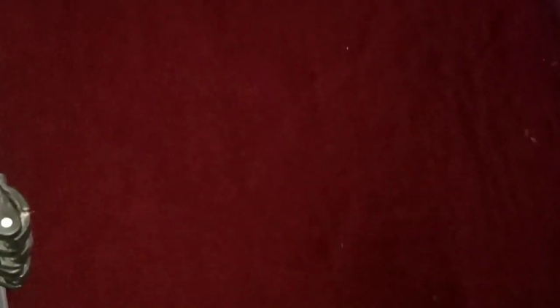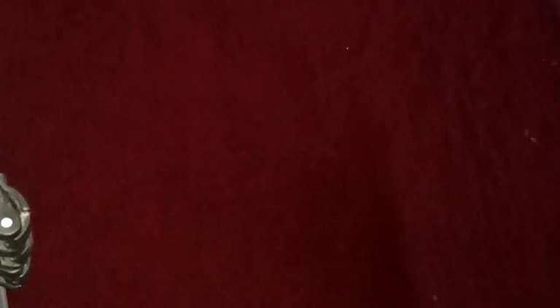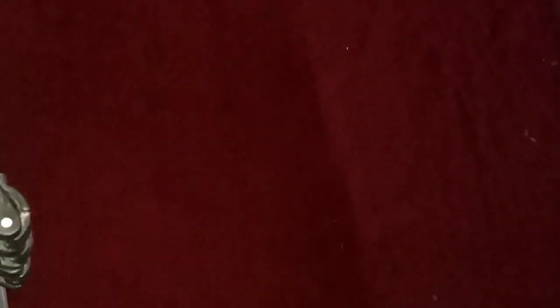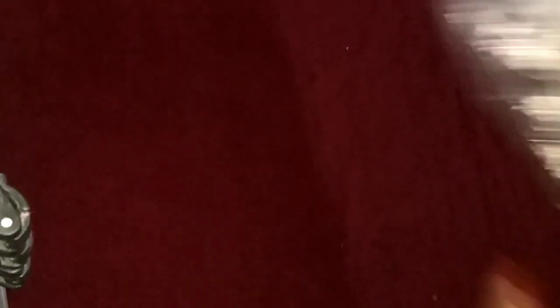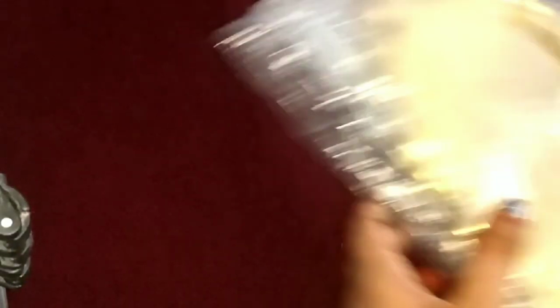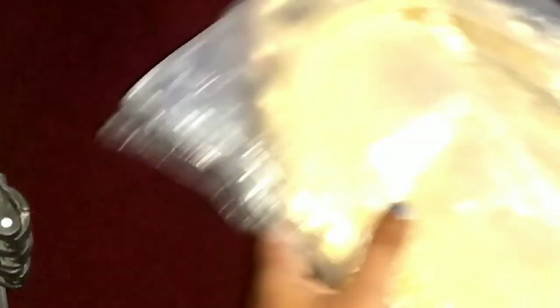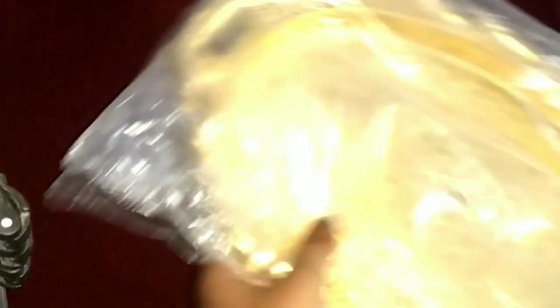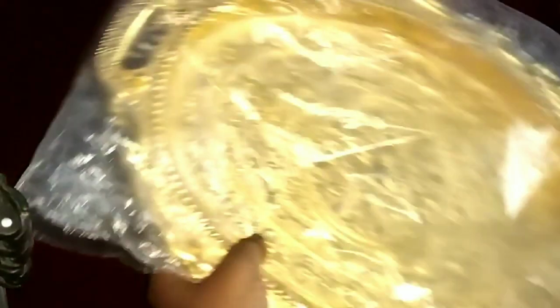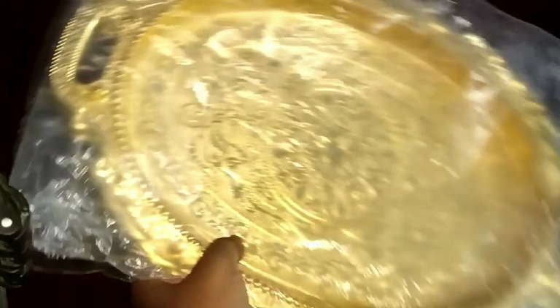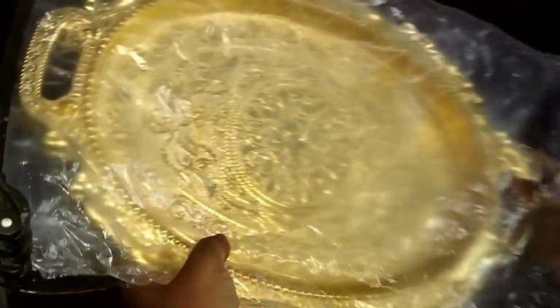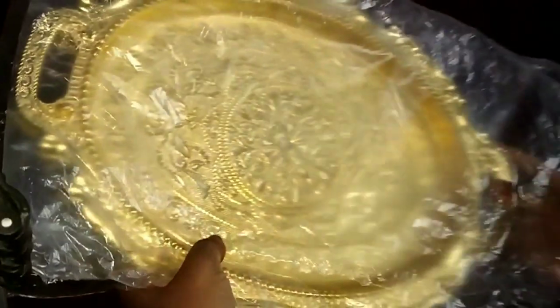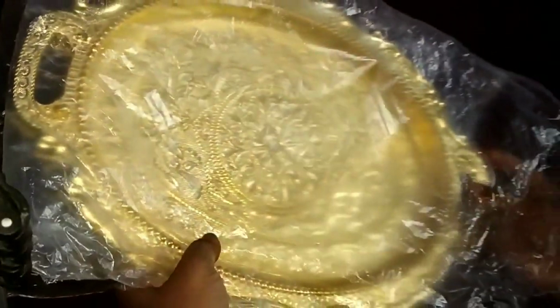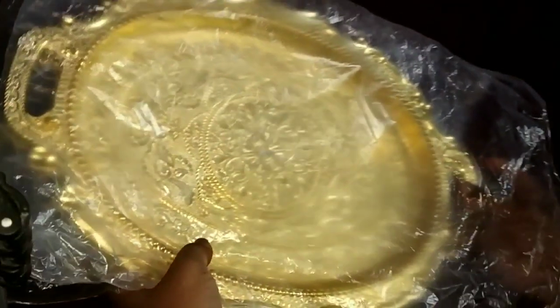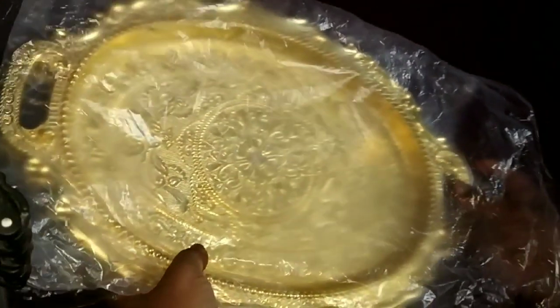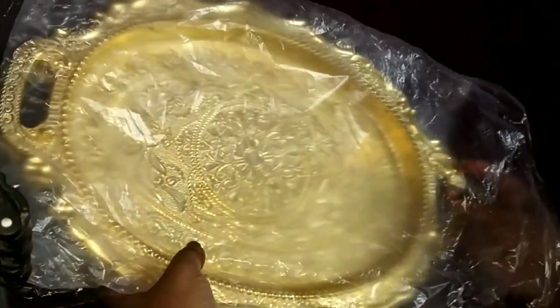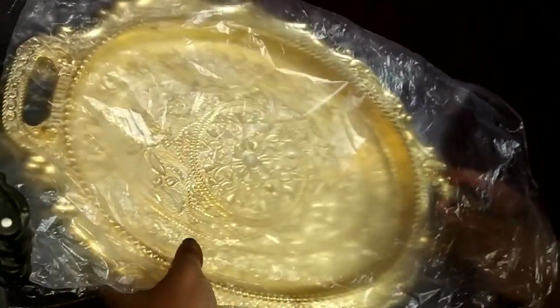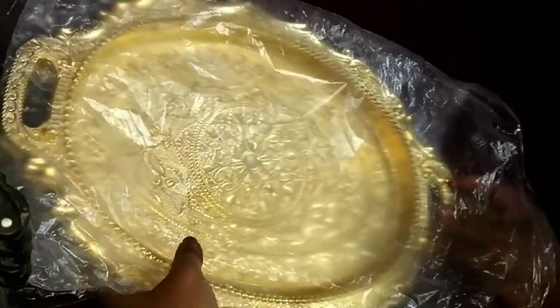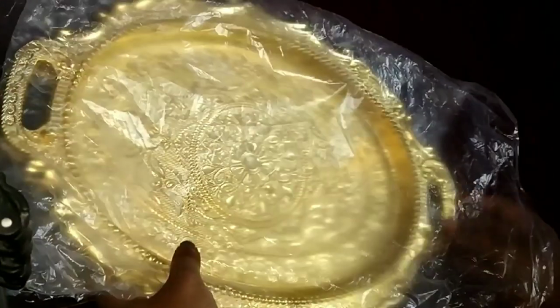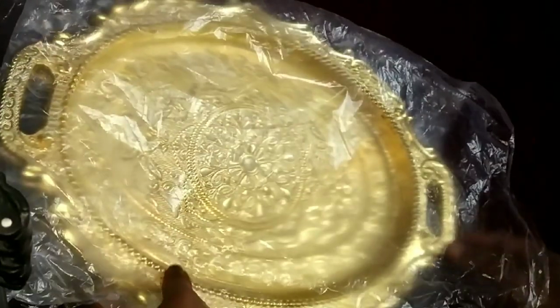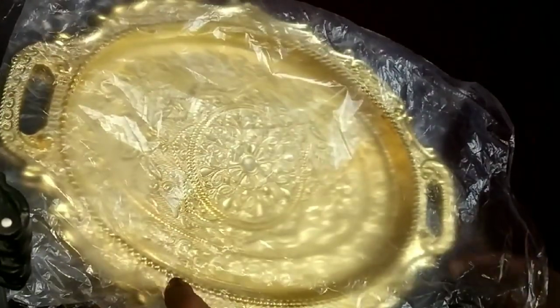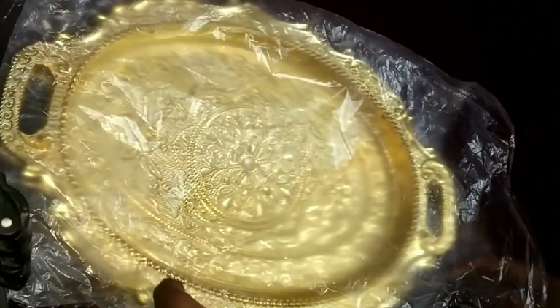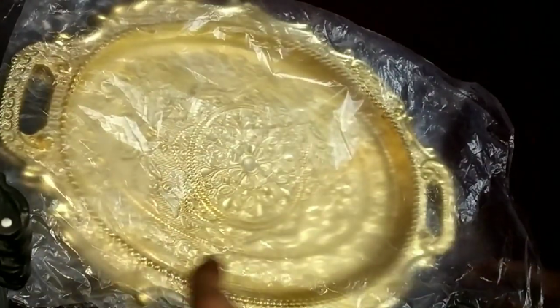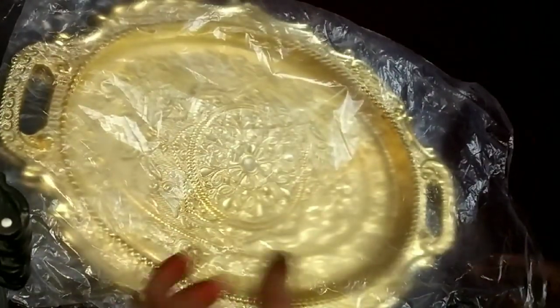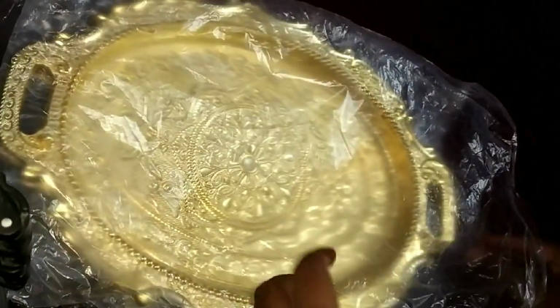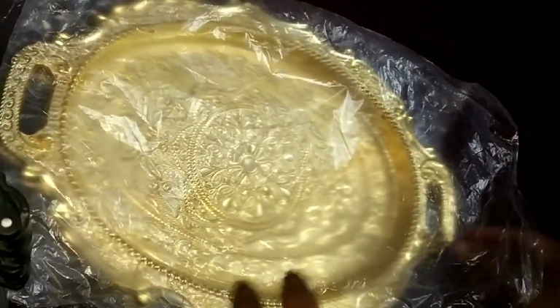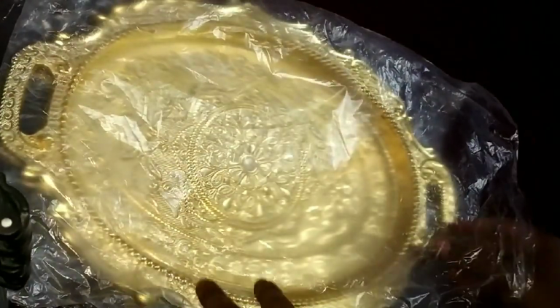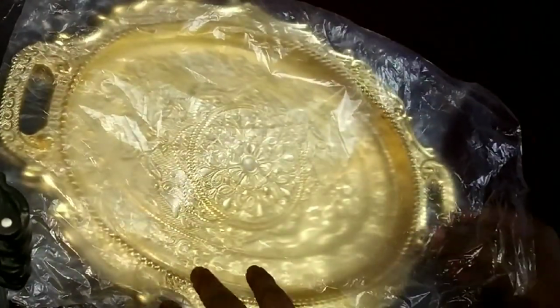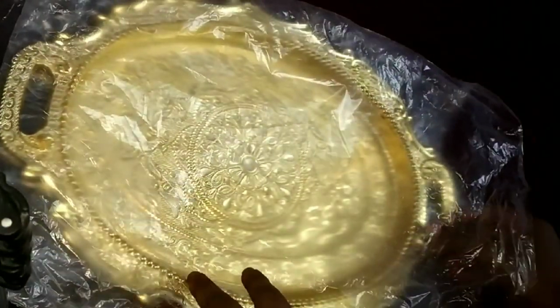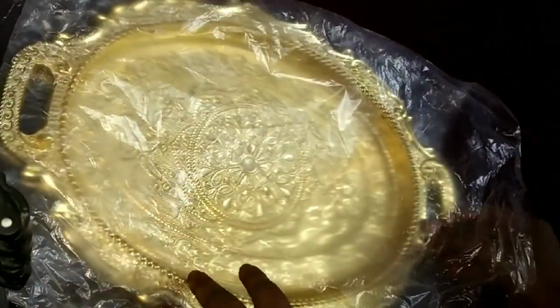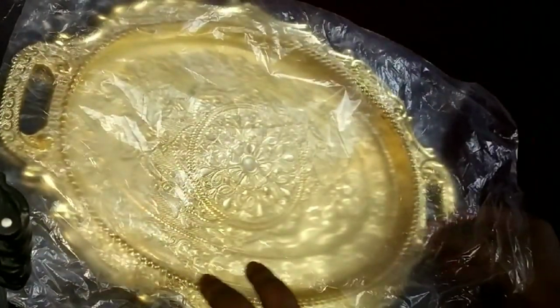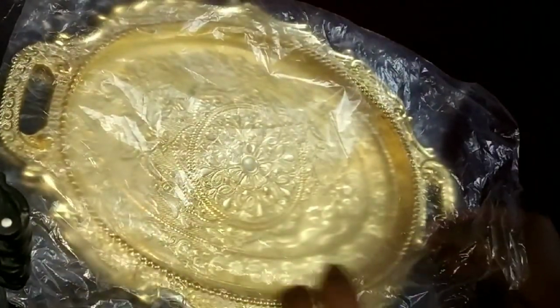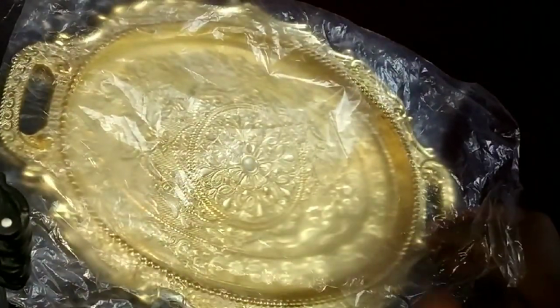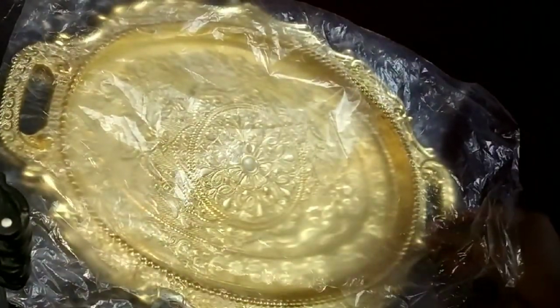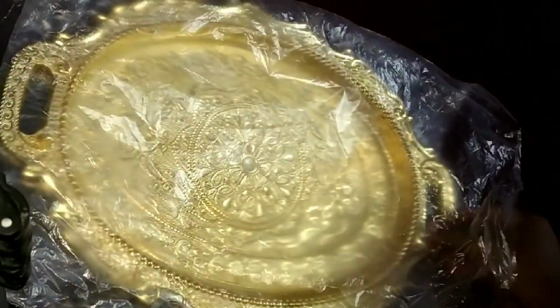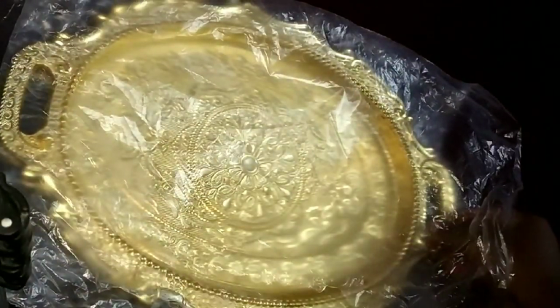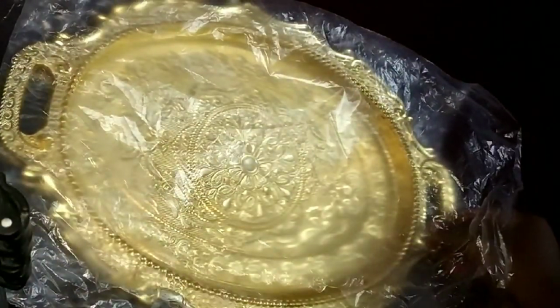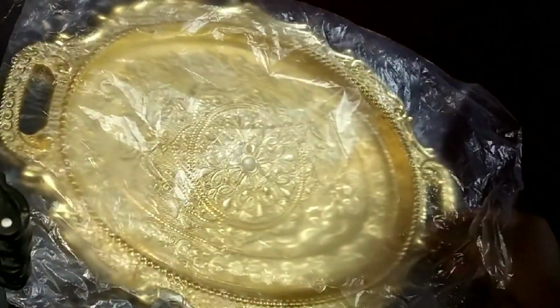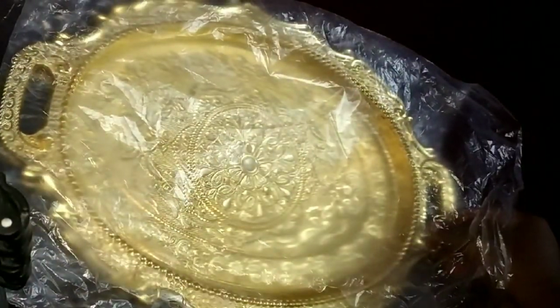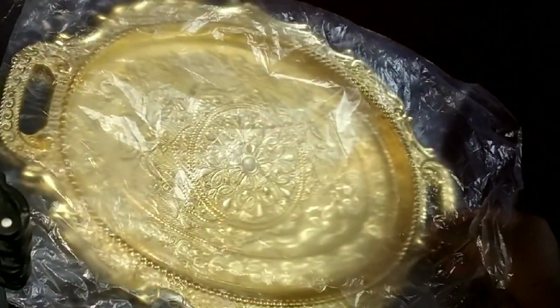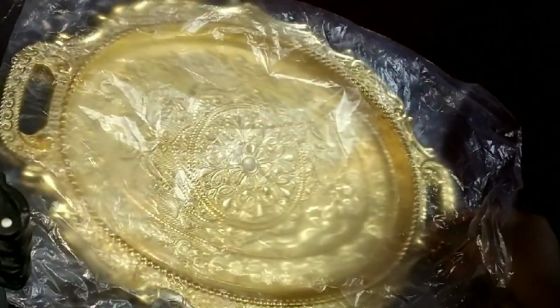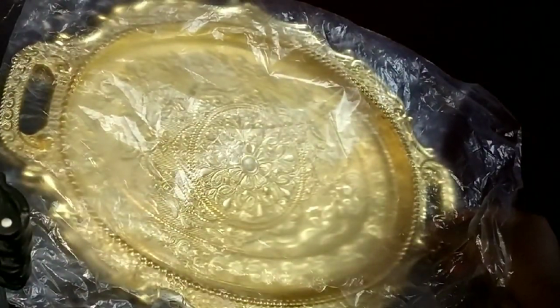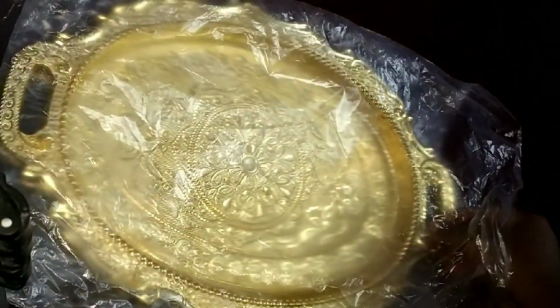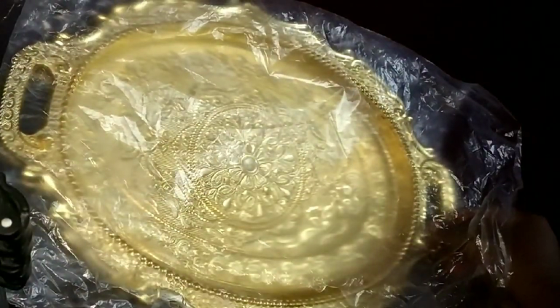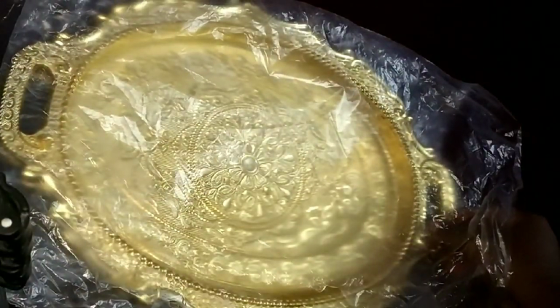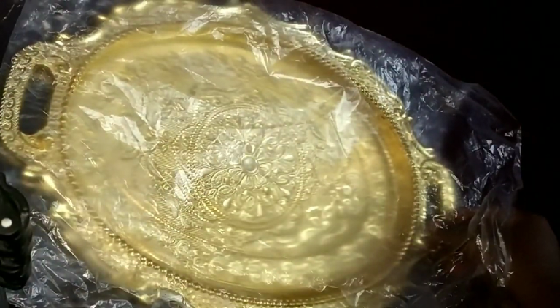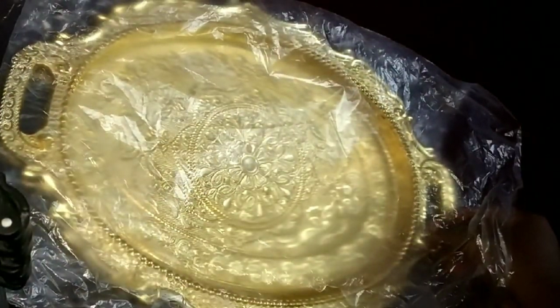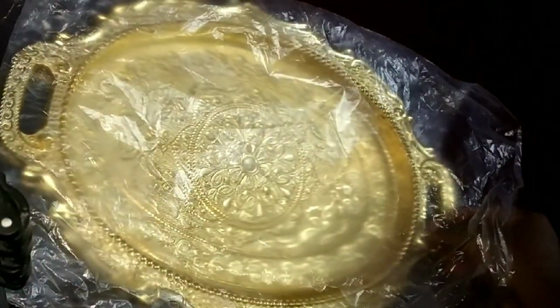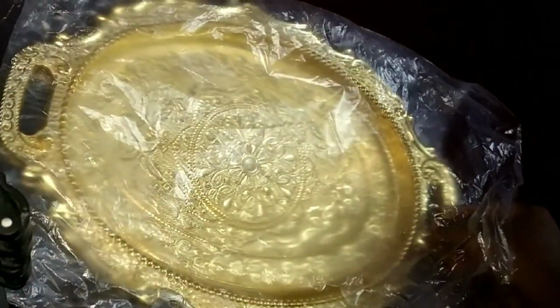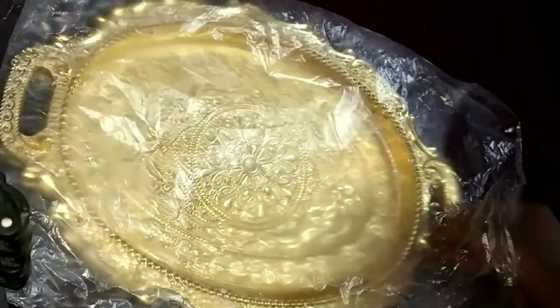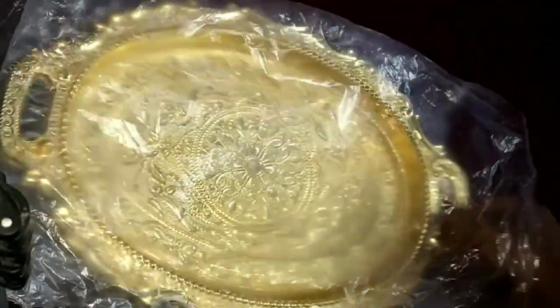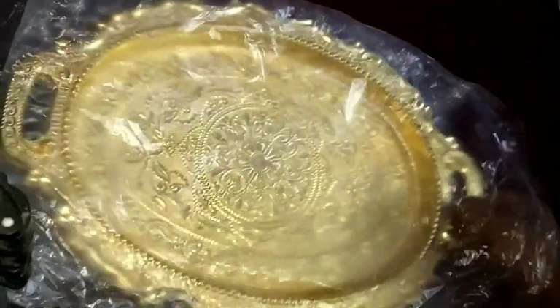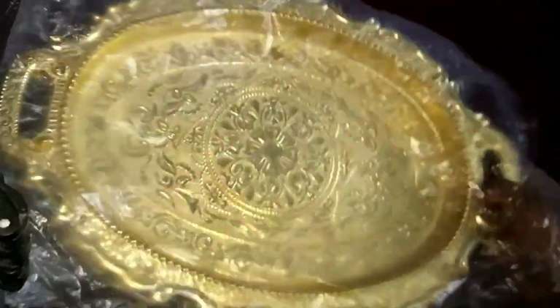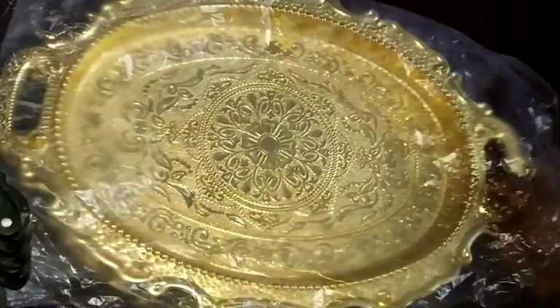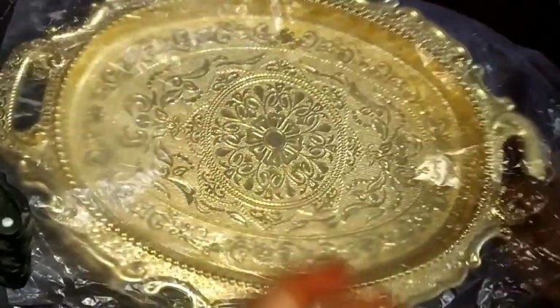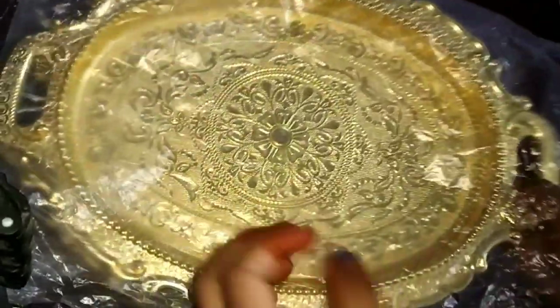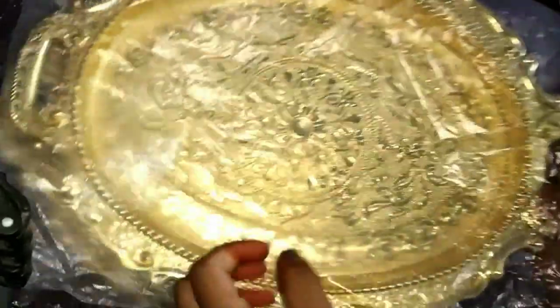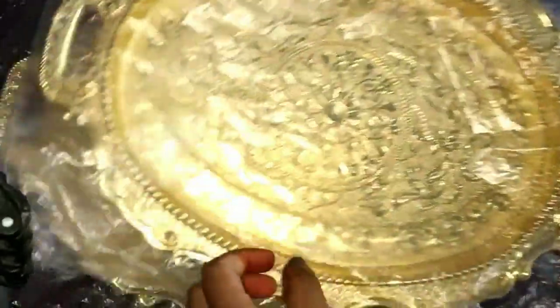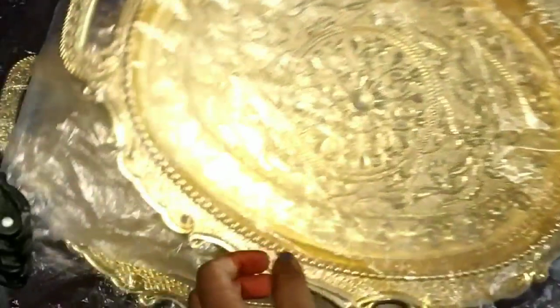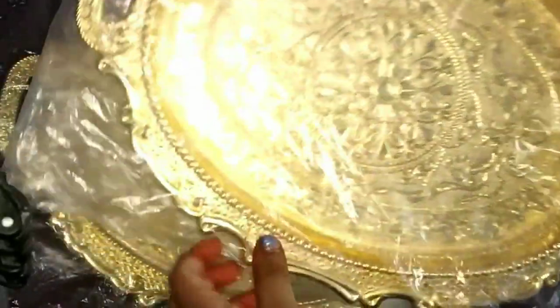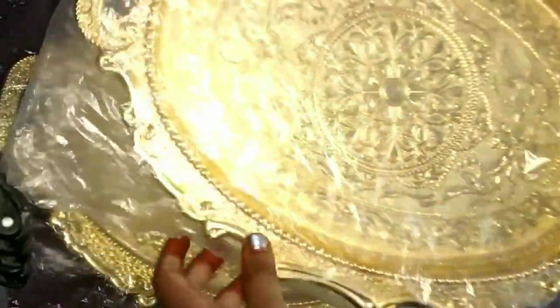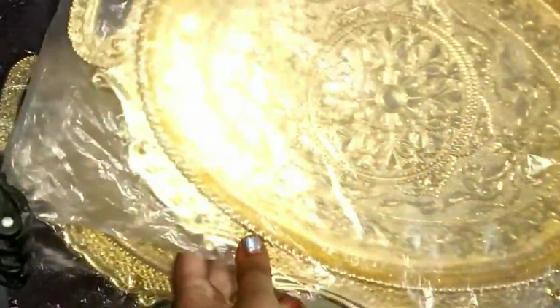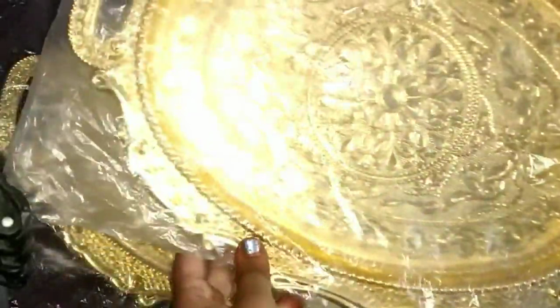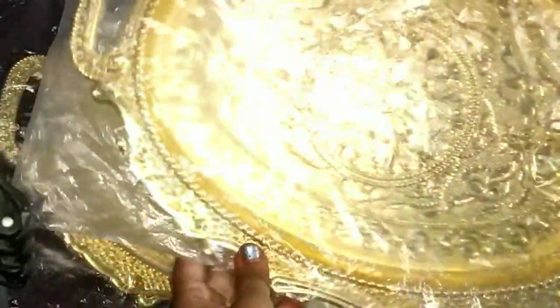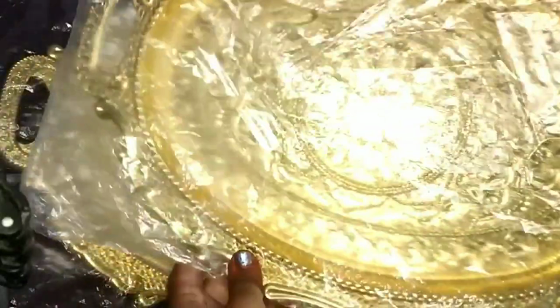Next, this is a plate. This is two pieces. It's a golden color, so it is super.